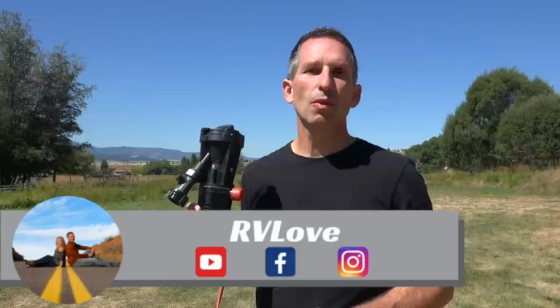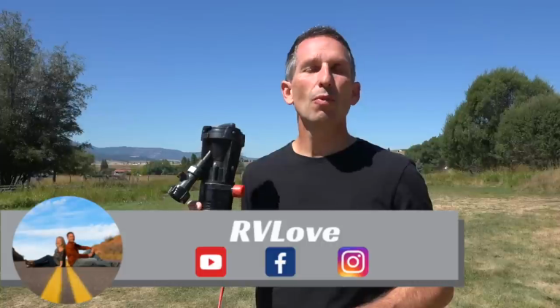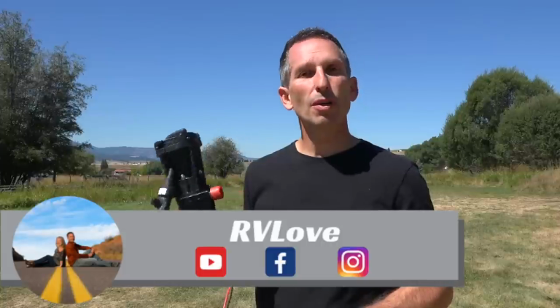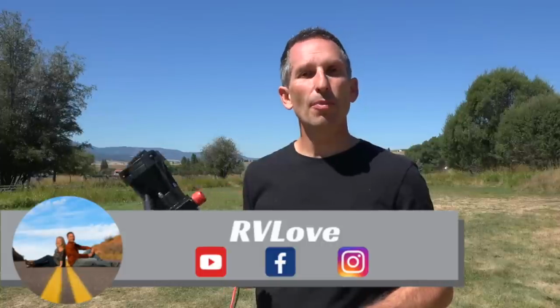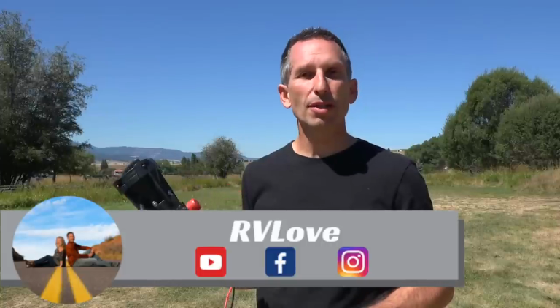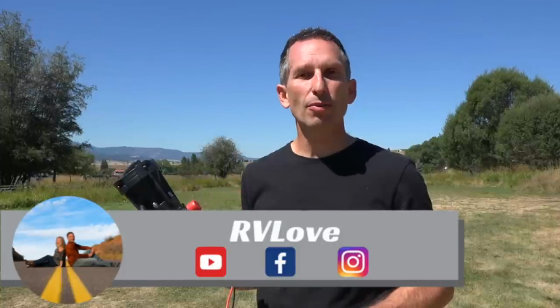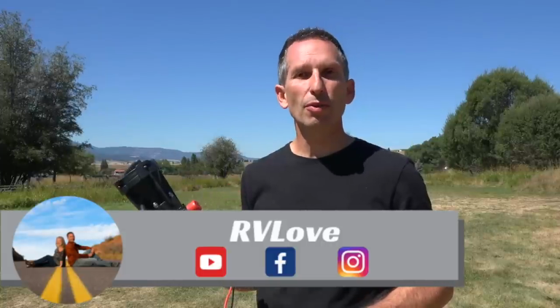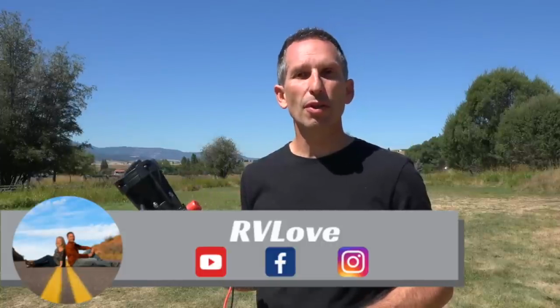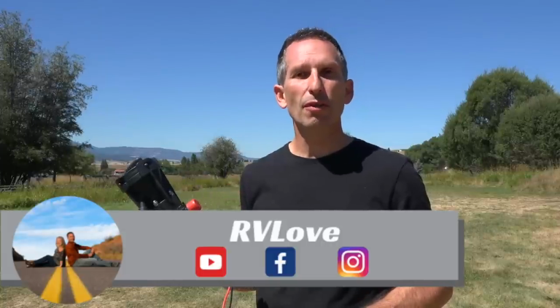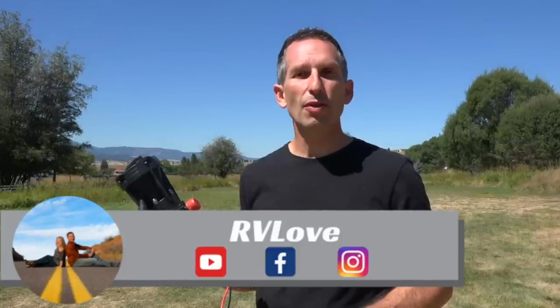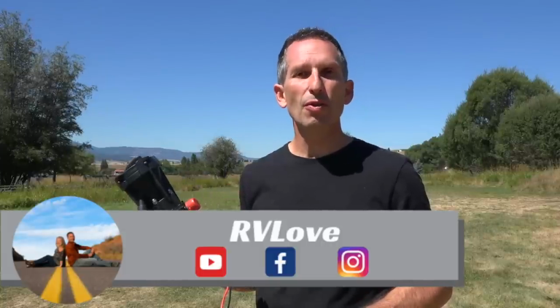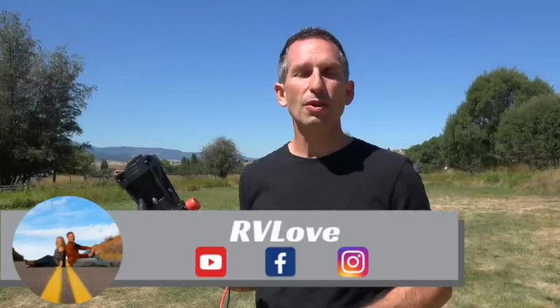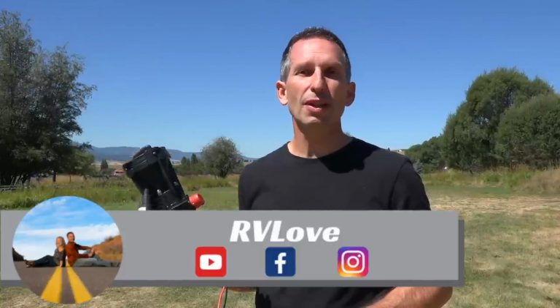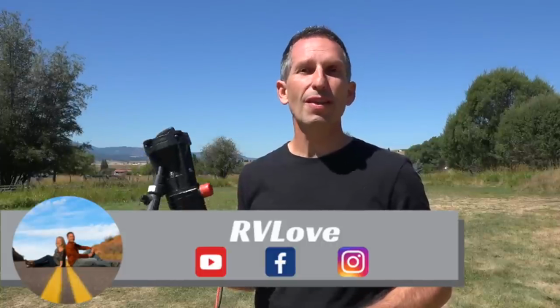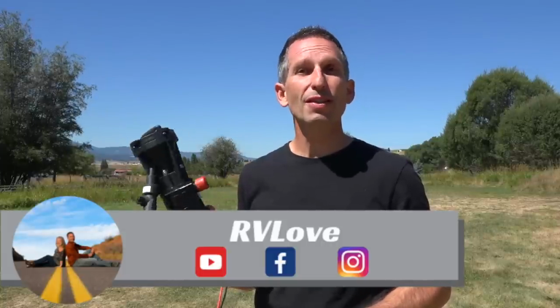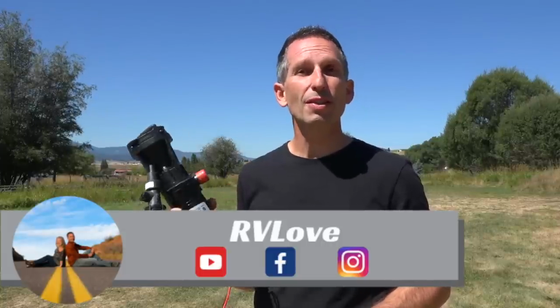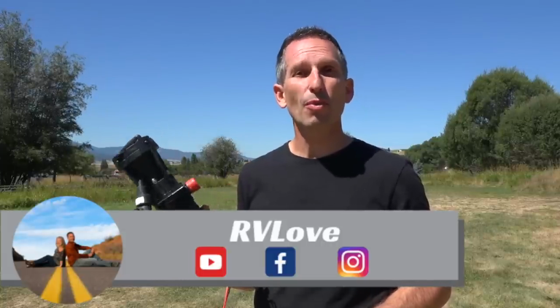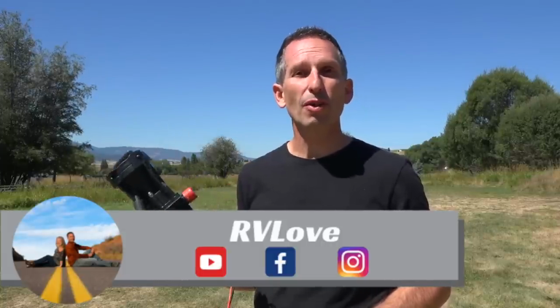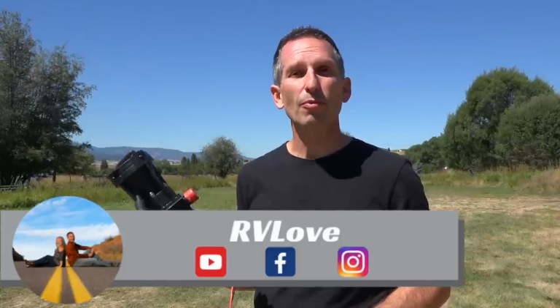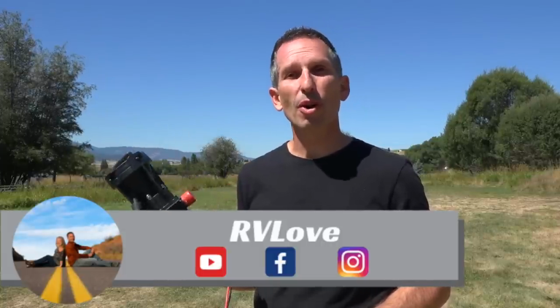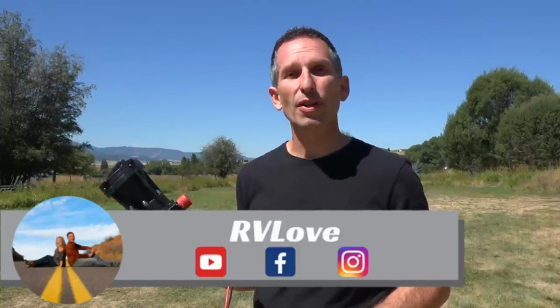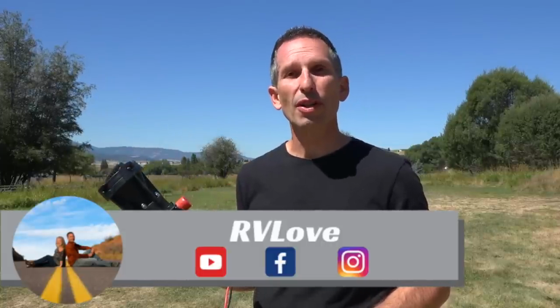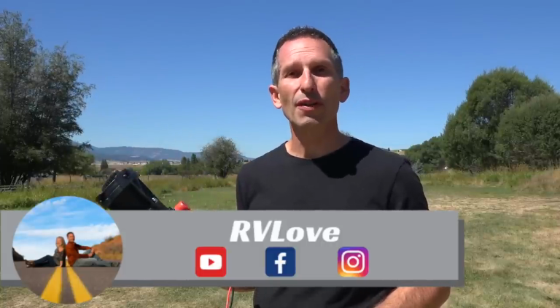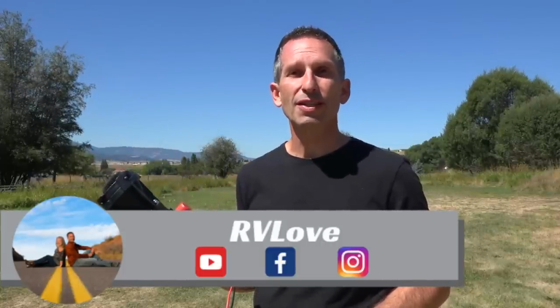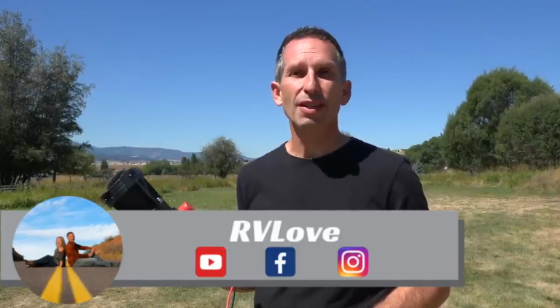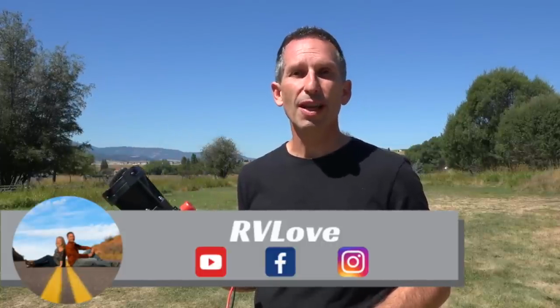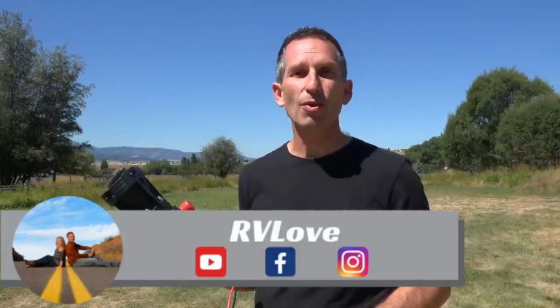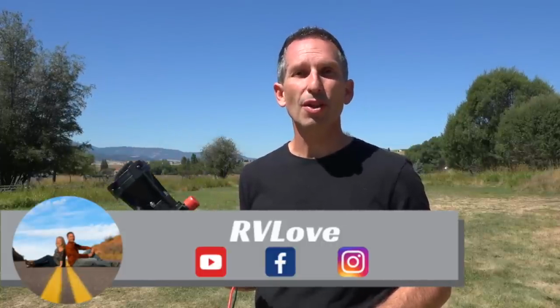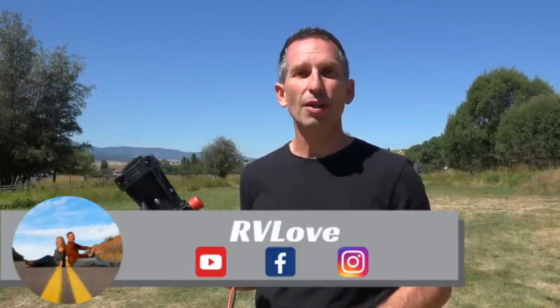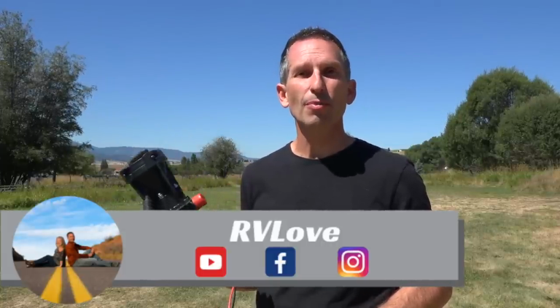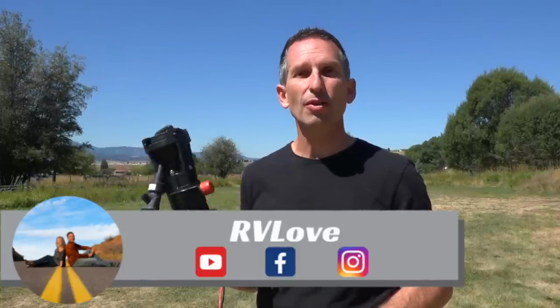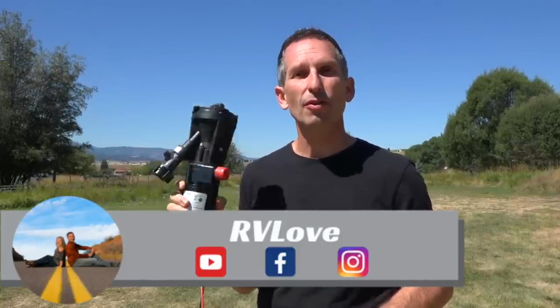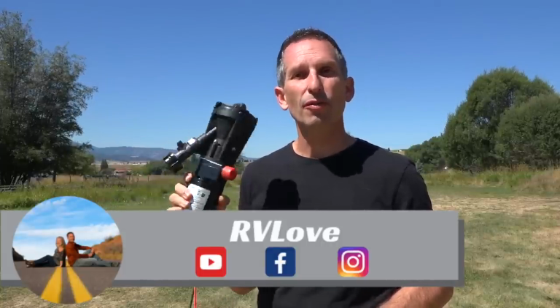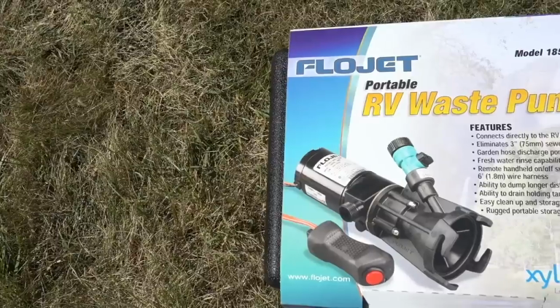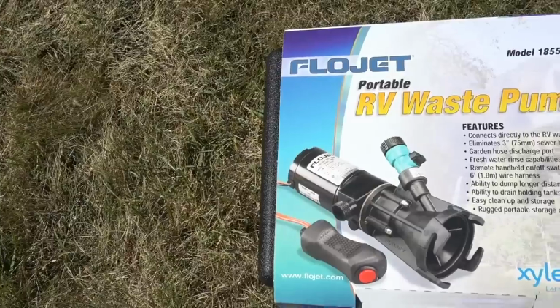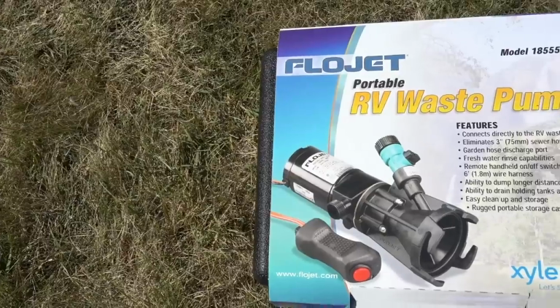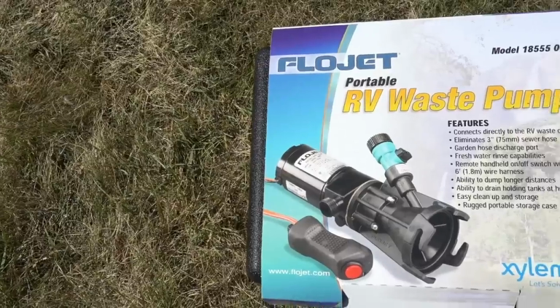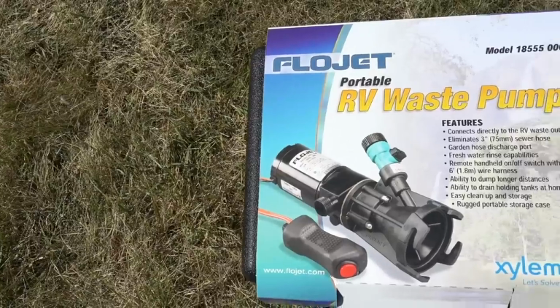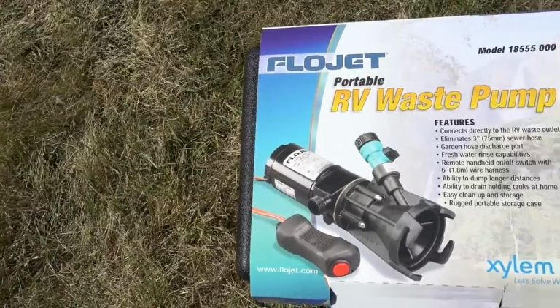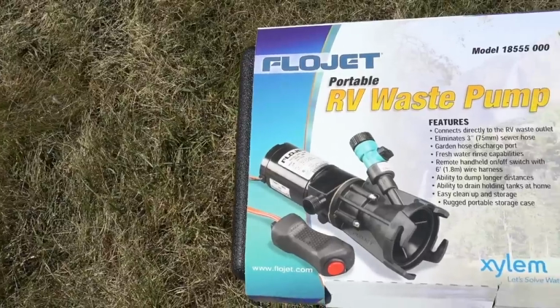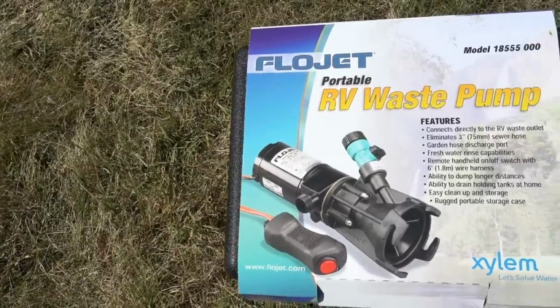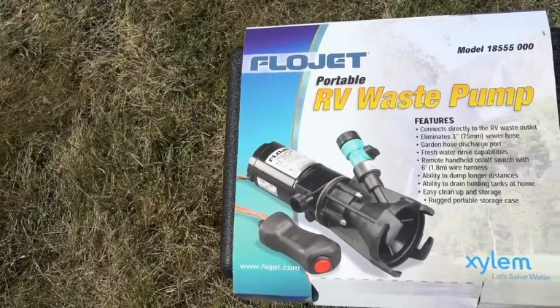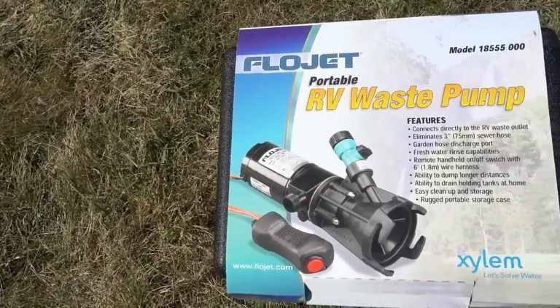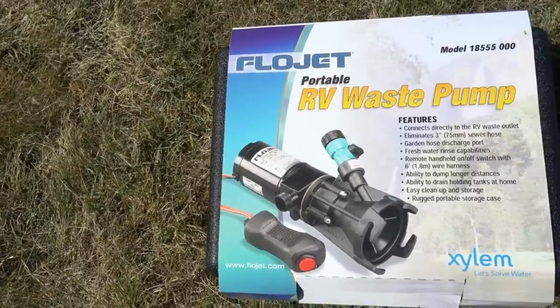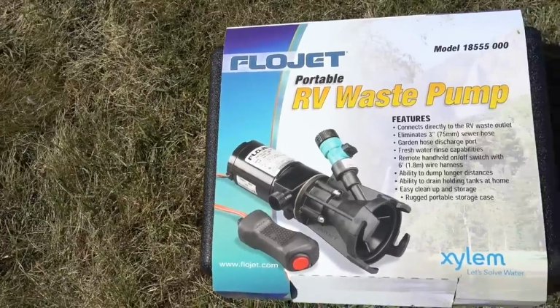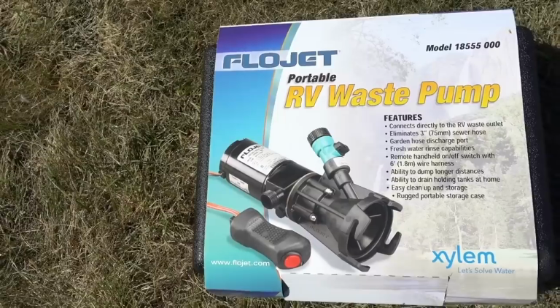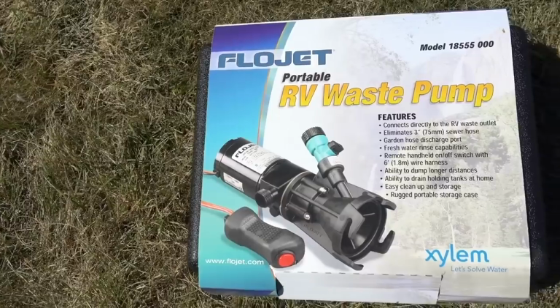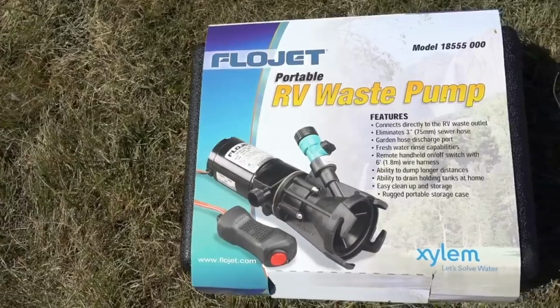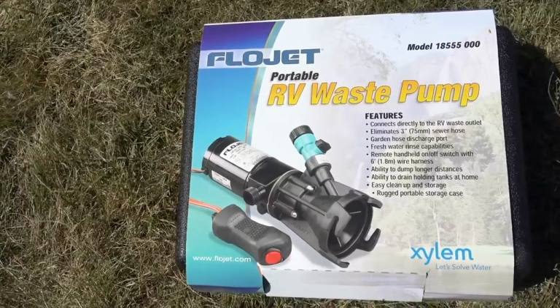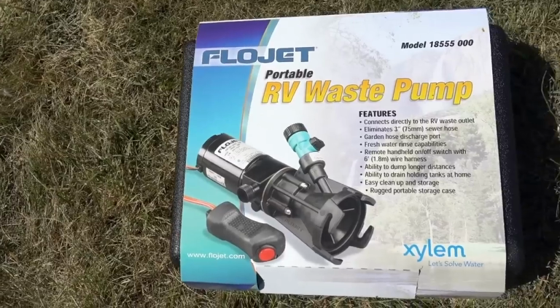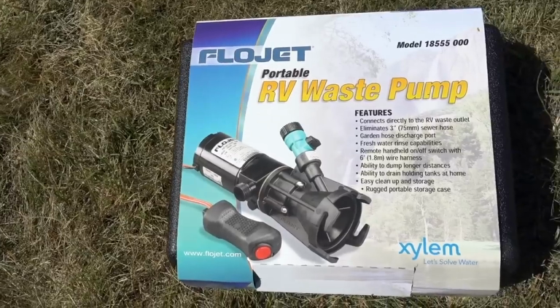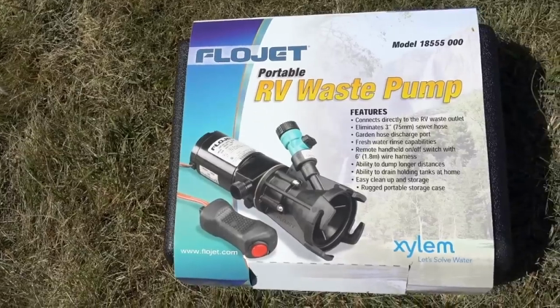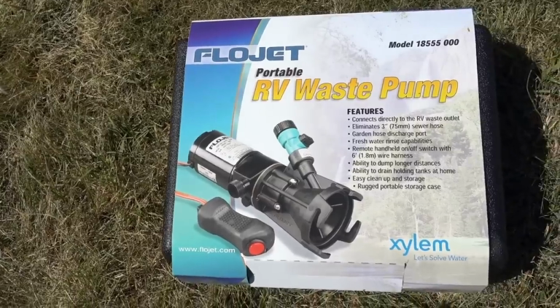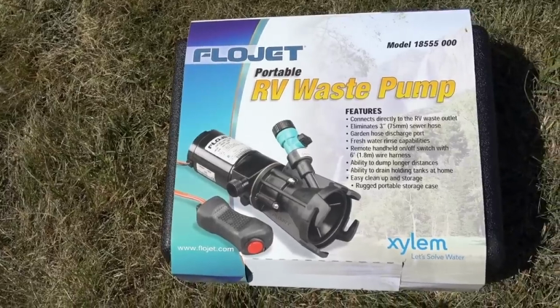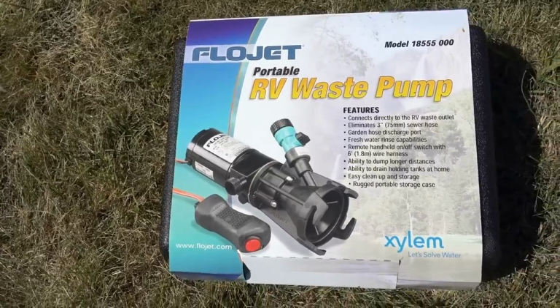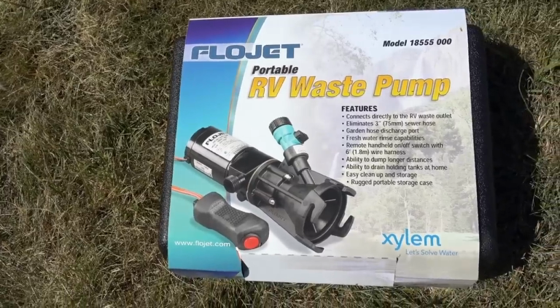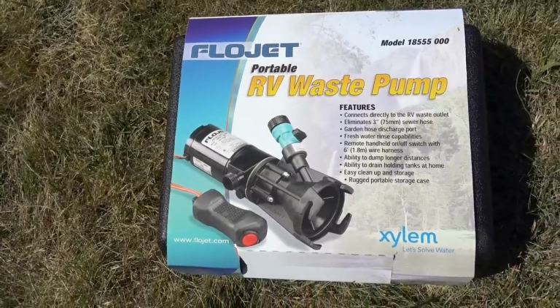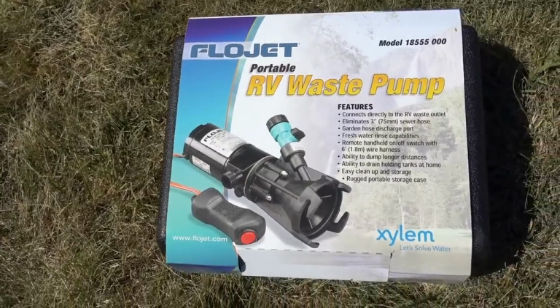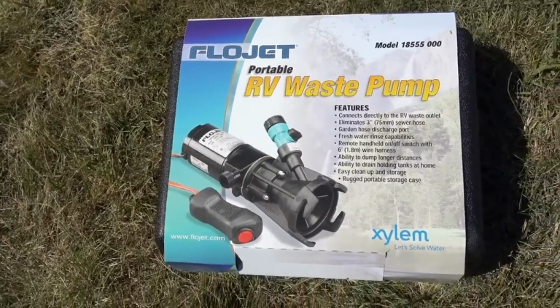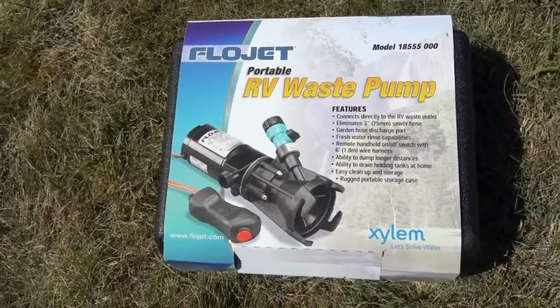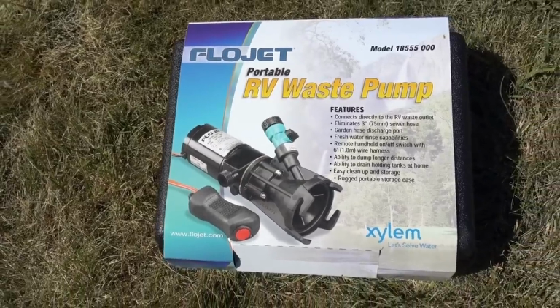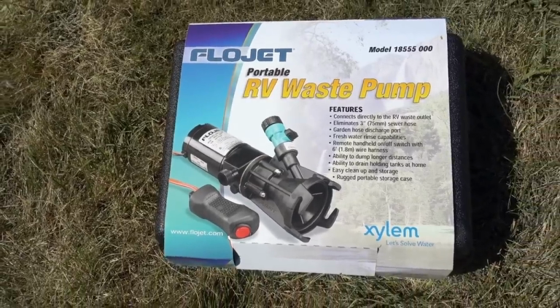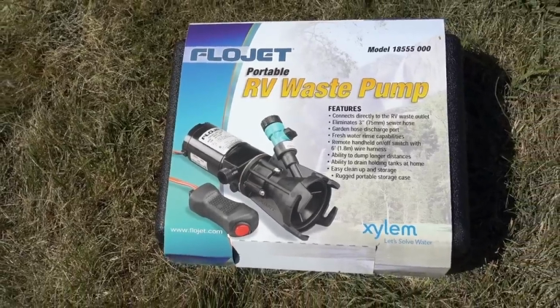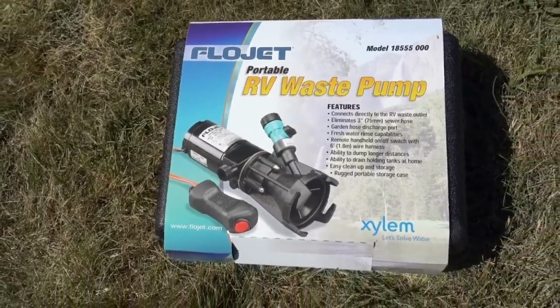Welcome back to Road Gear Reviews. Again, this is Mark from RV Love and today we're talking about the FlowJet Portable Wastewater Pump or Macerator.